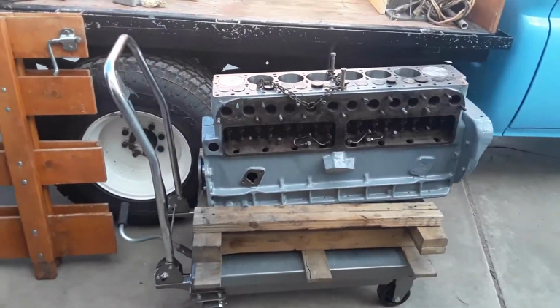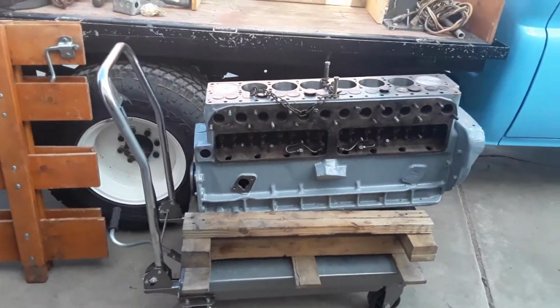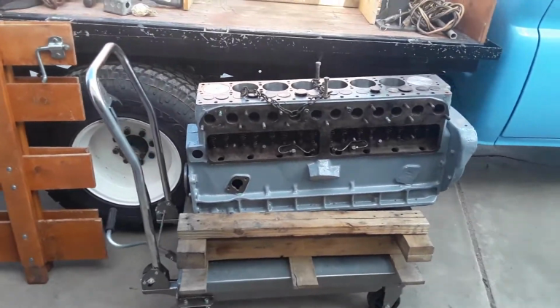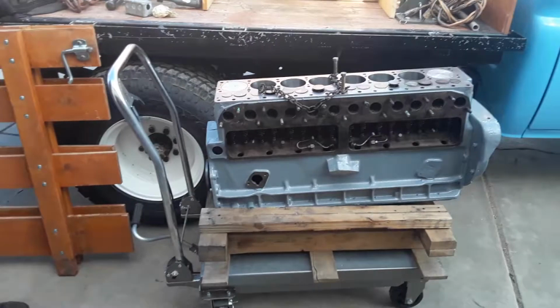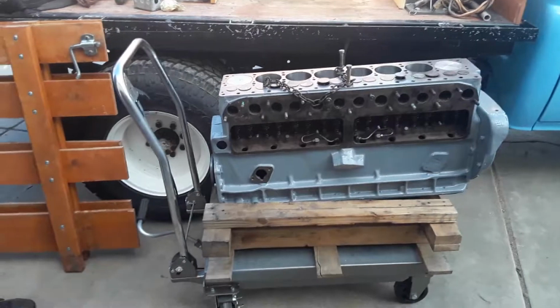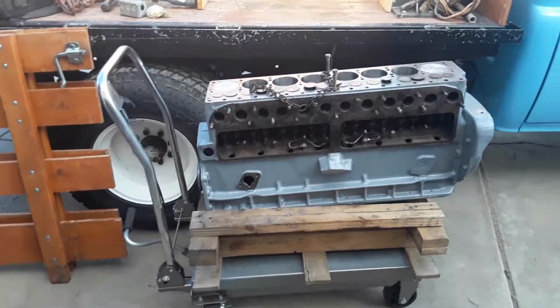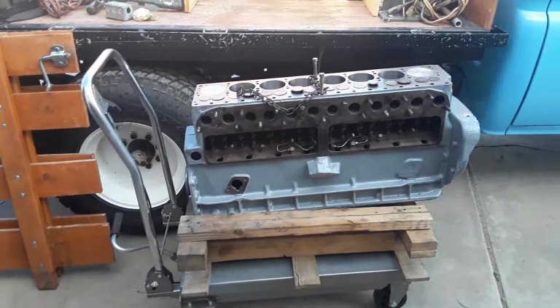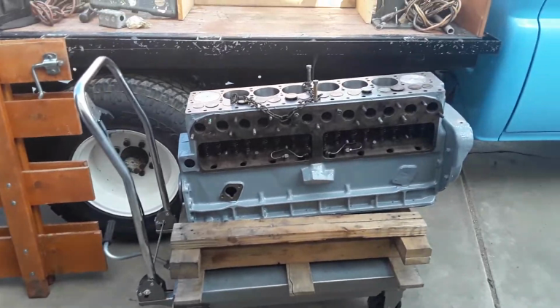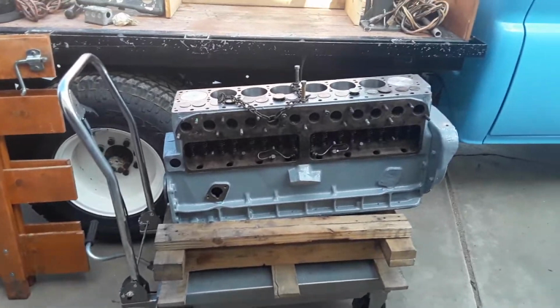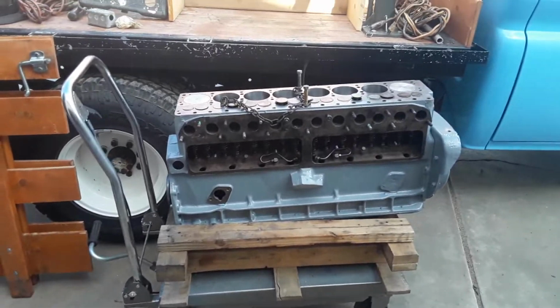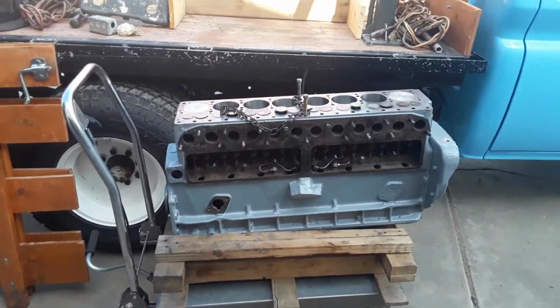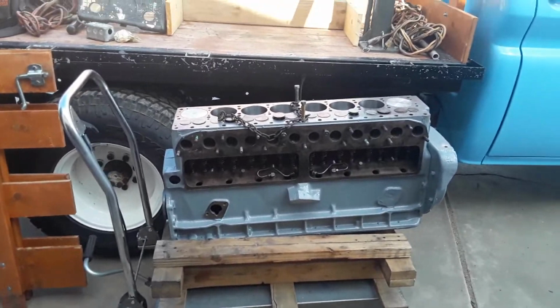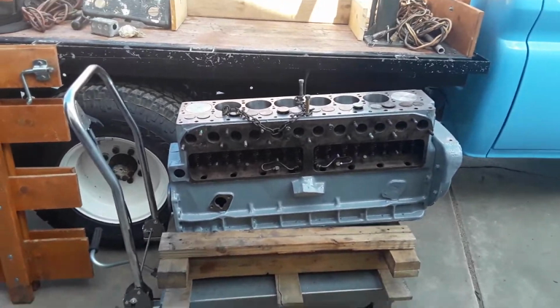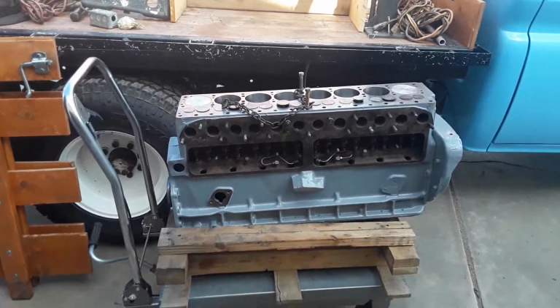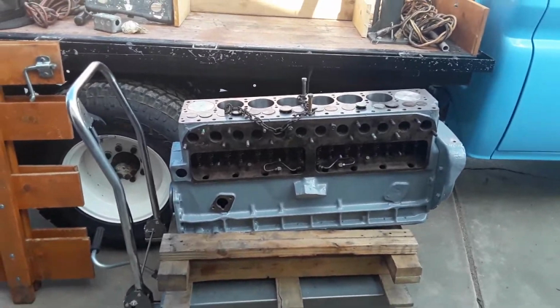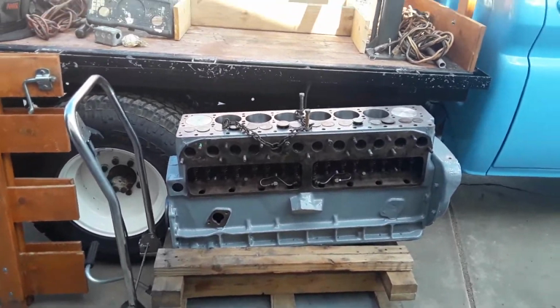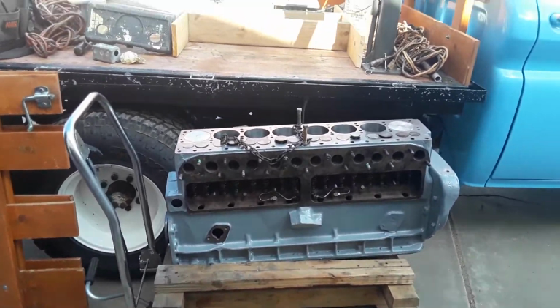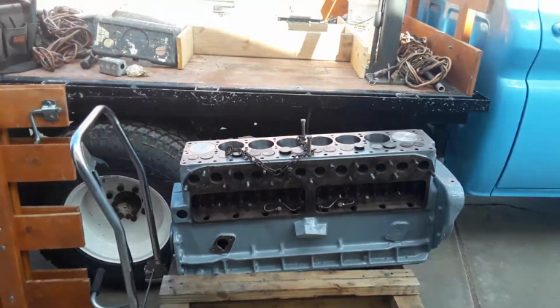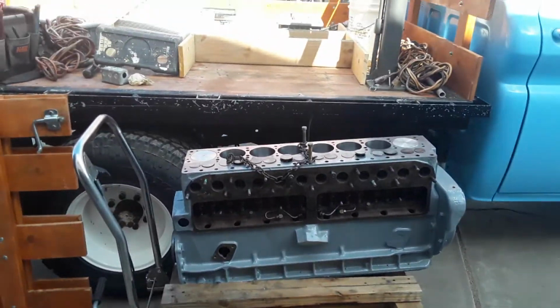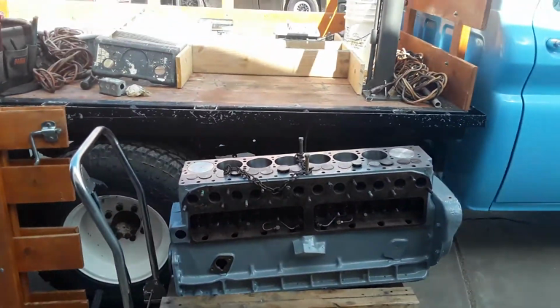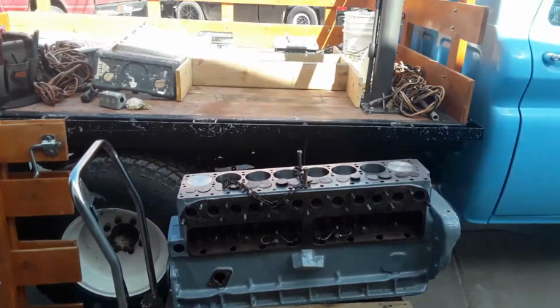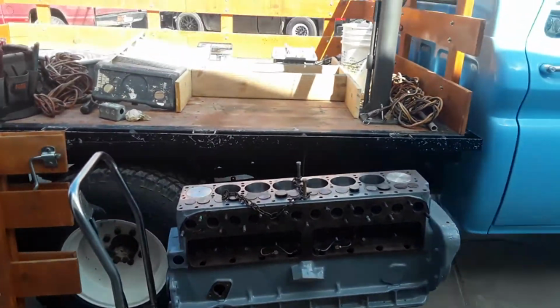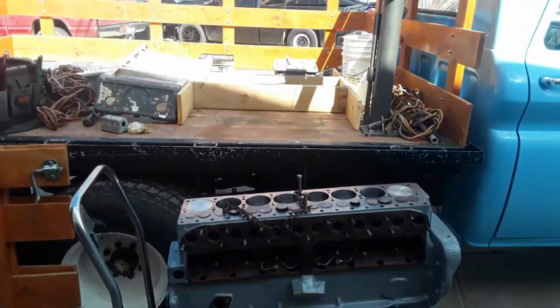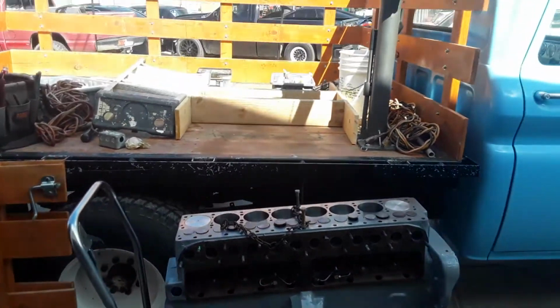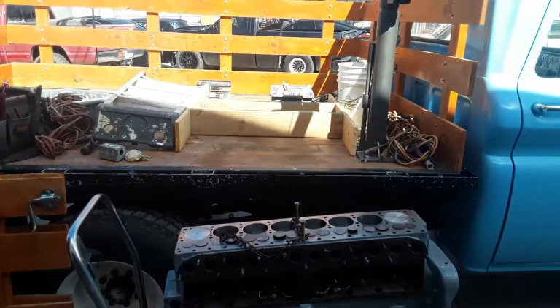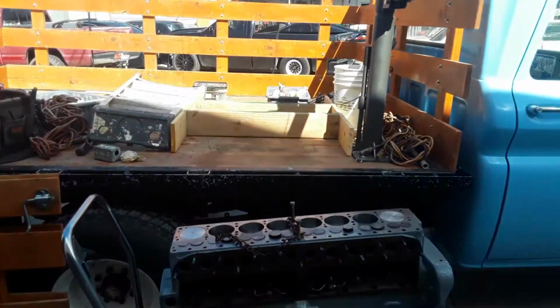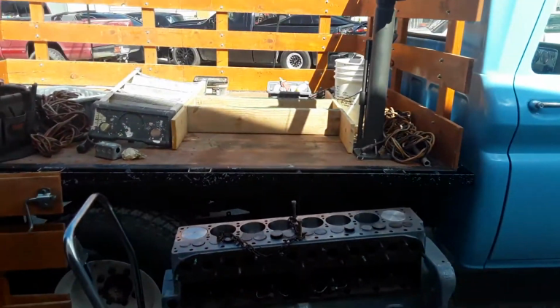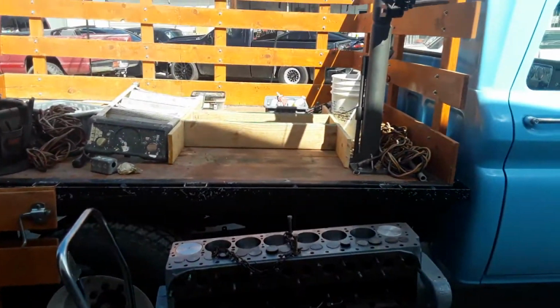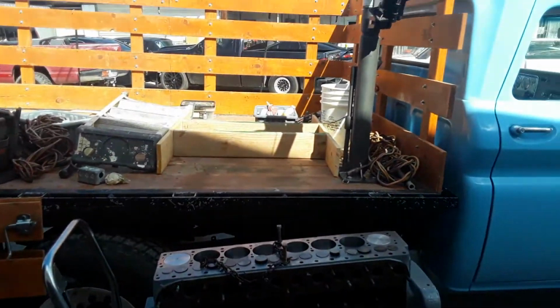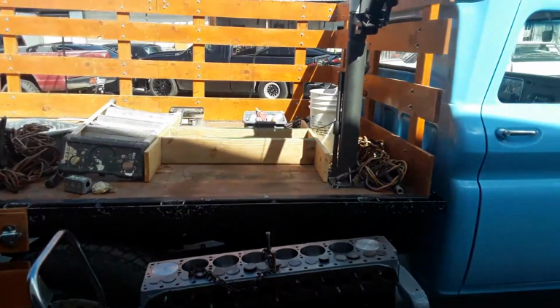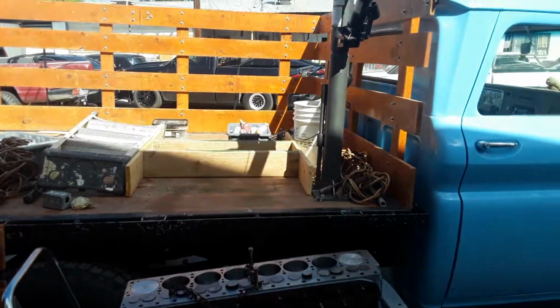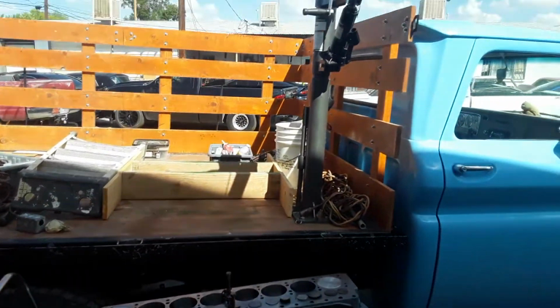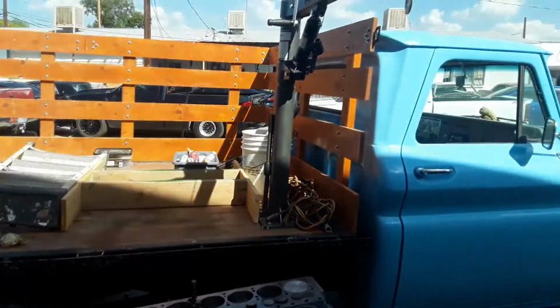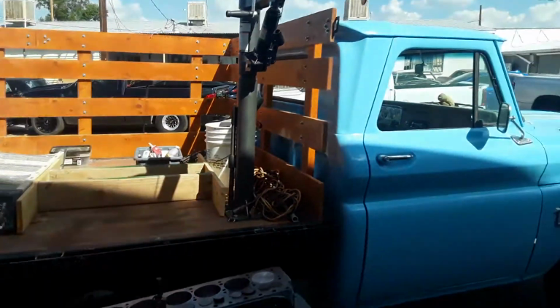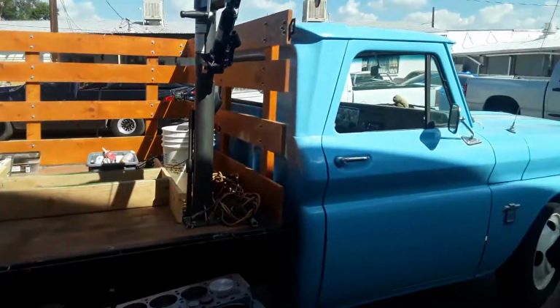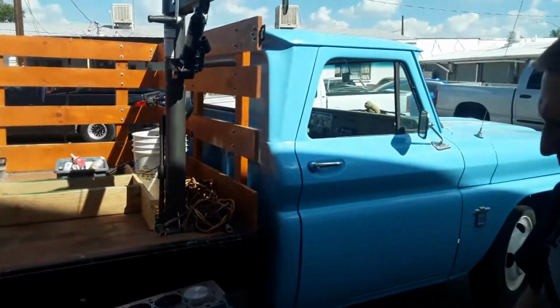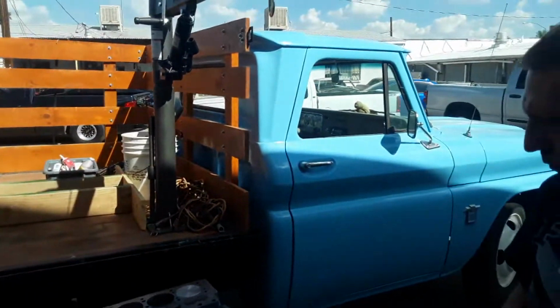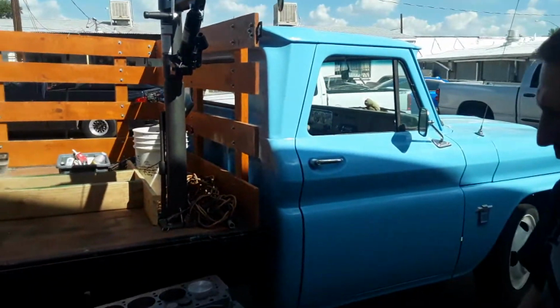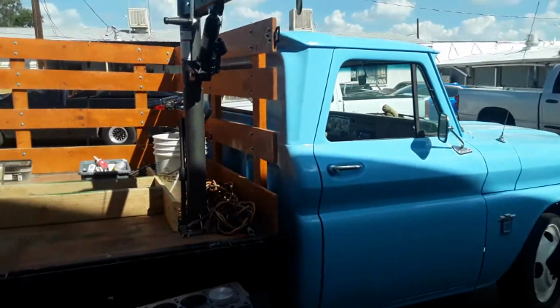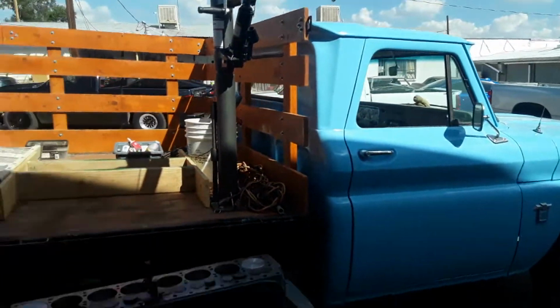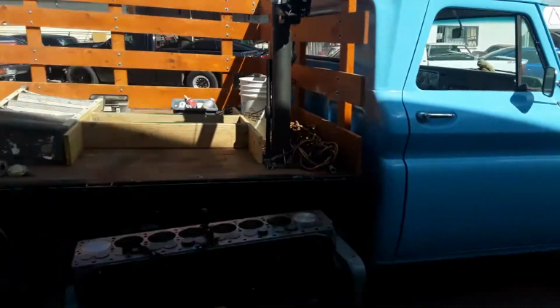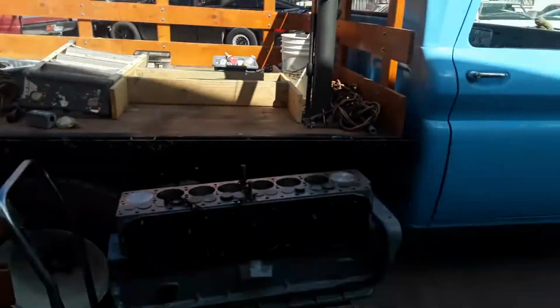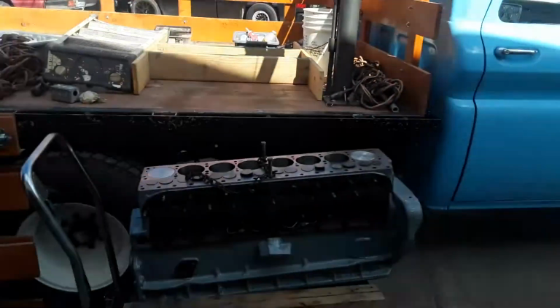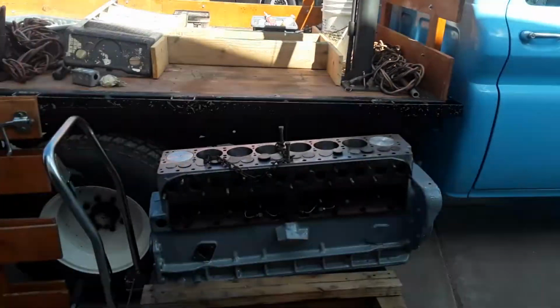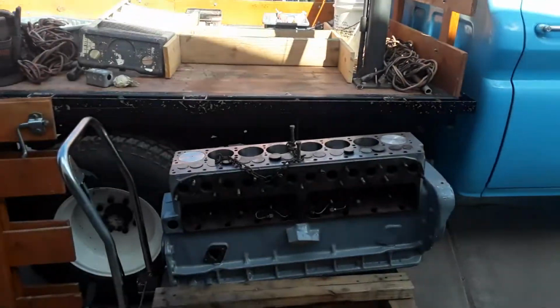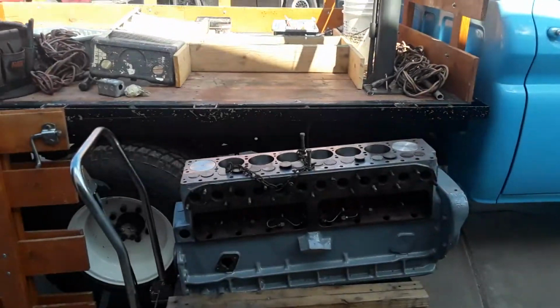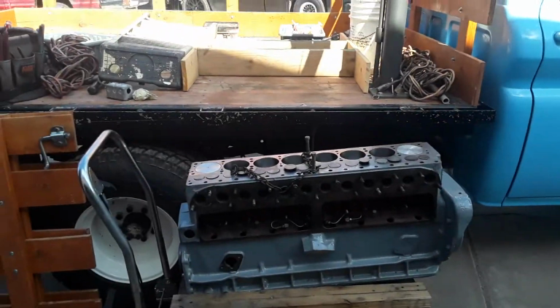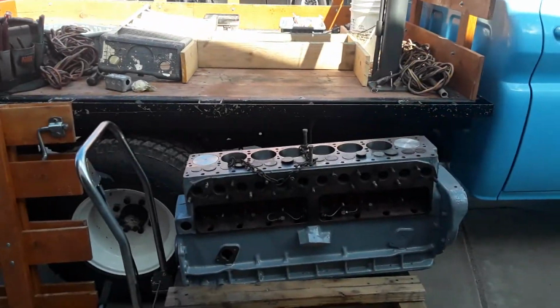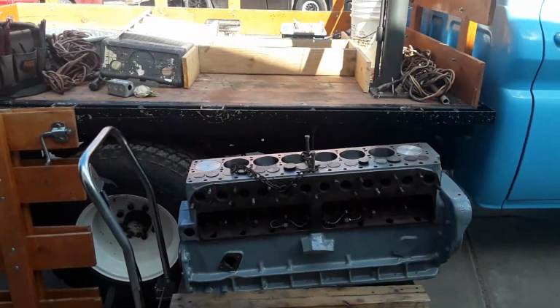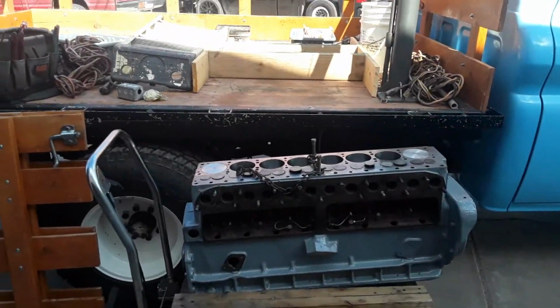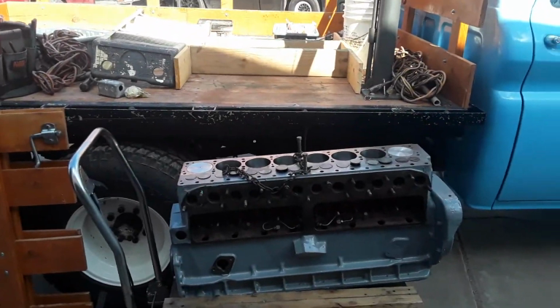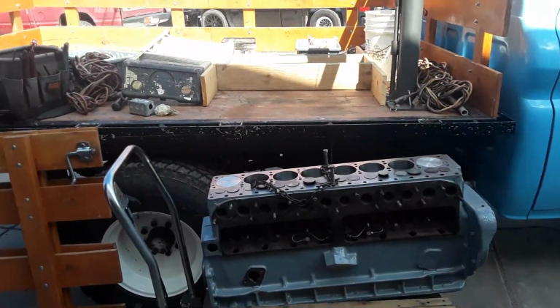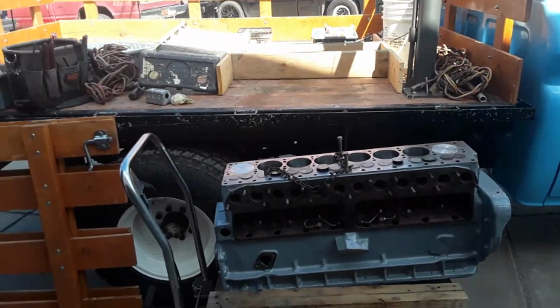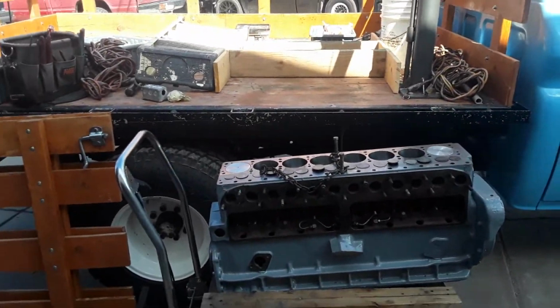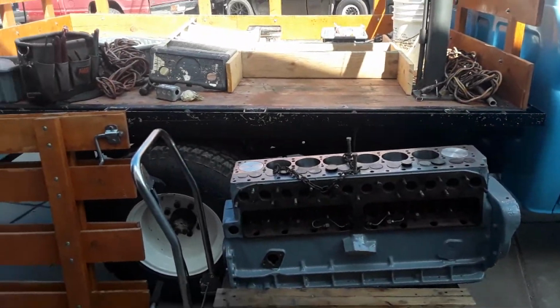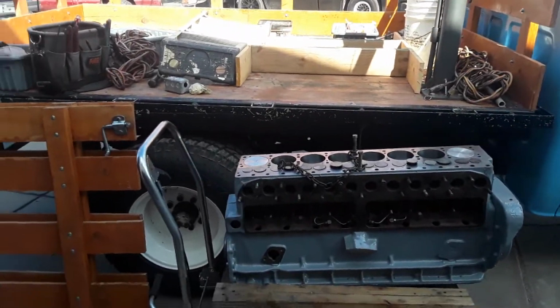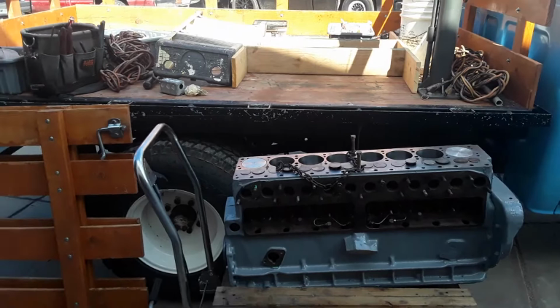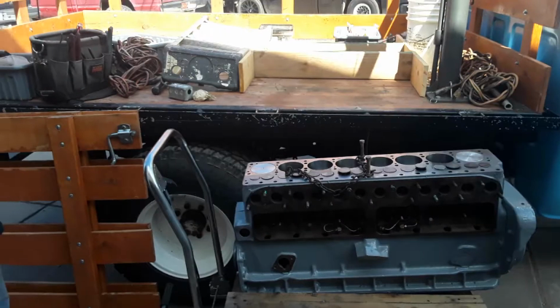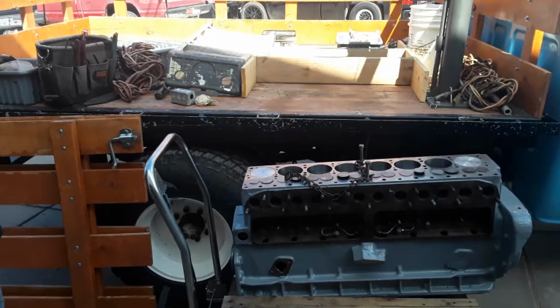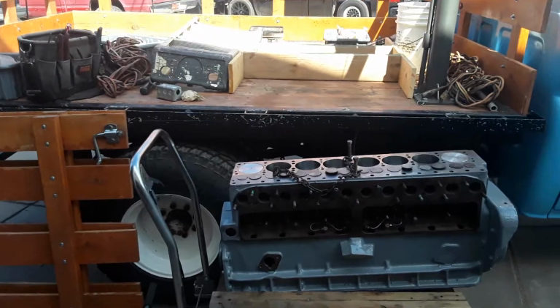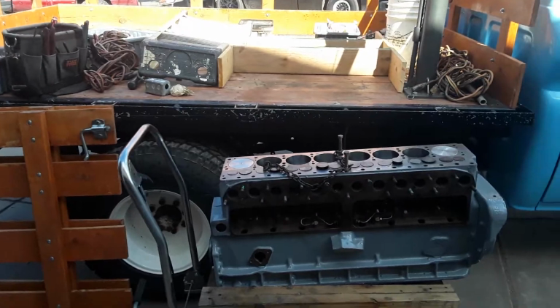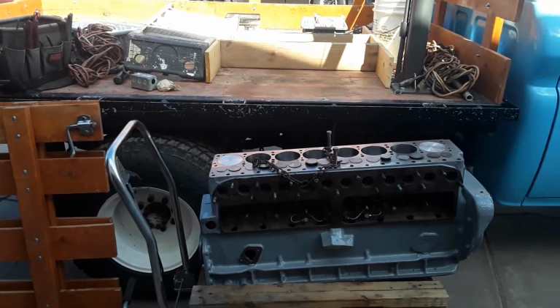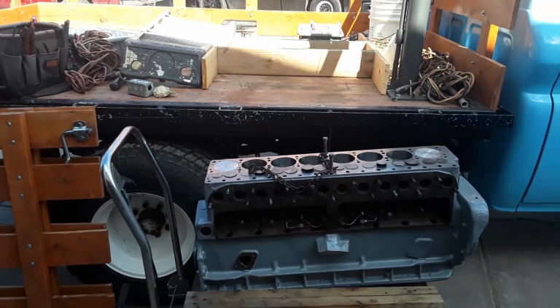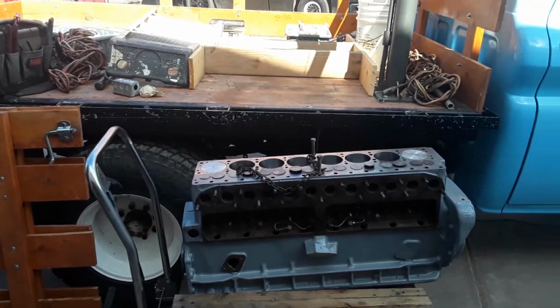And there's the engine. It's getting ready to go in the truck. I get to take it home today. Woohoo!